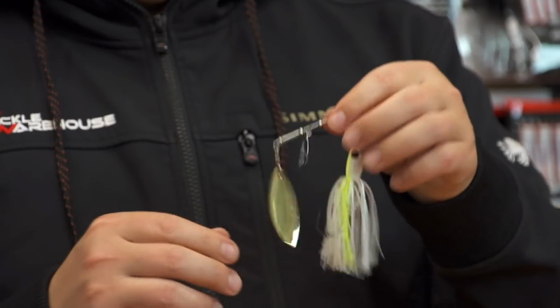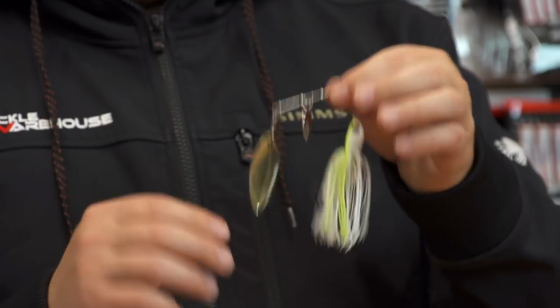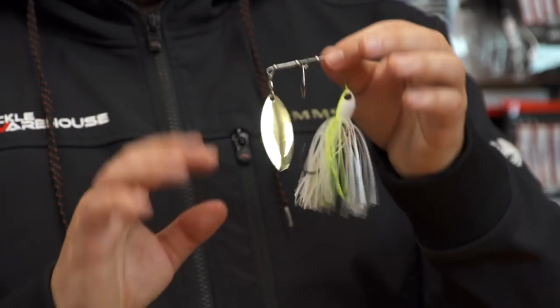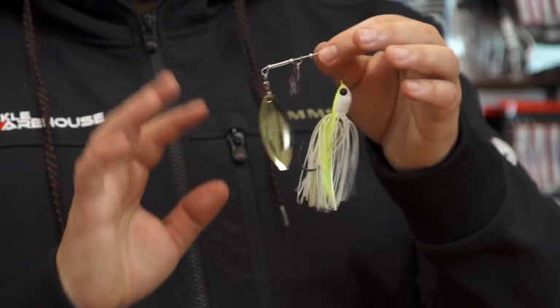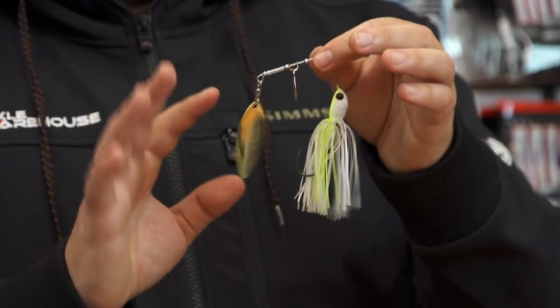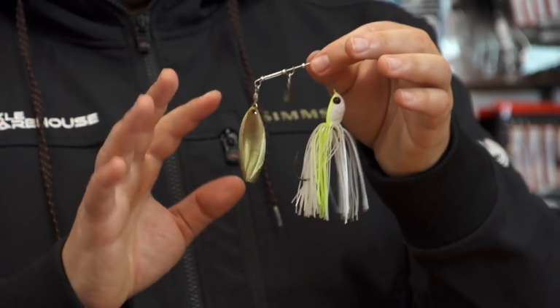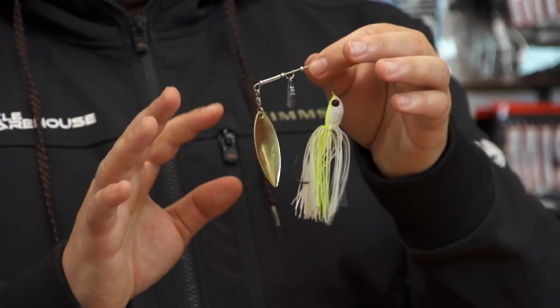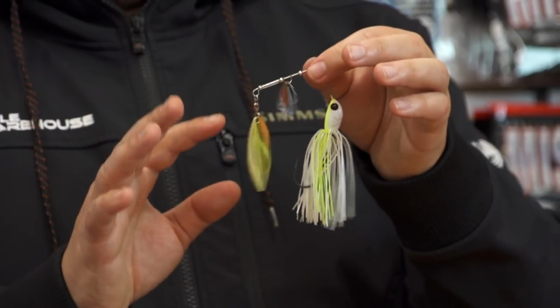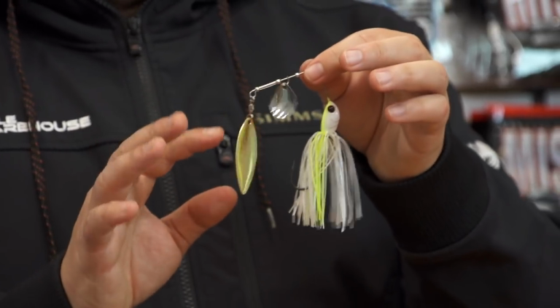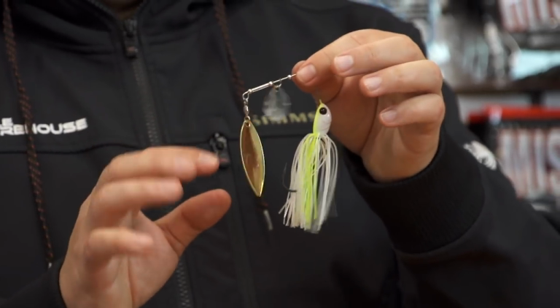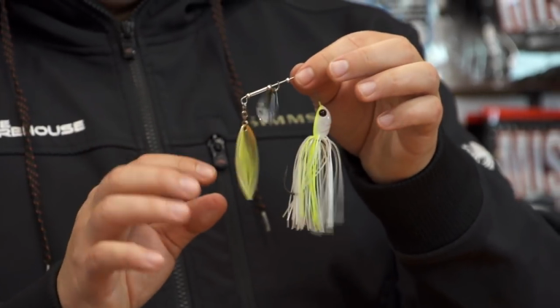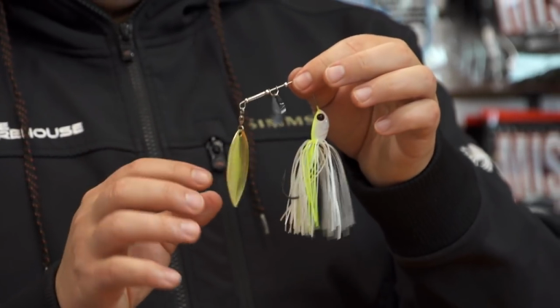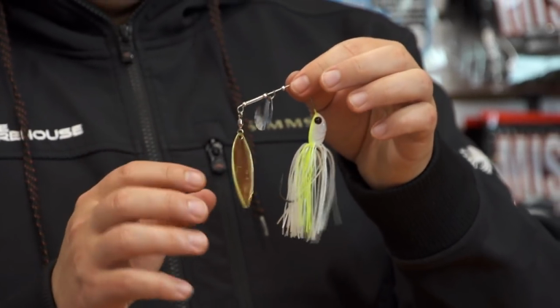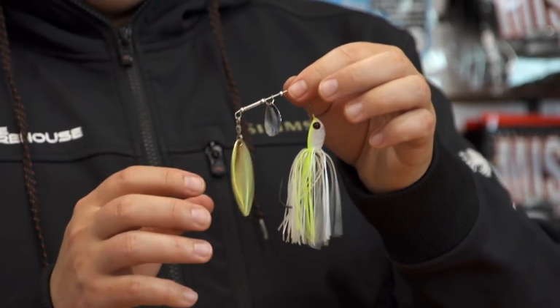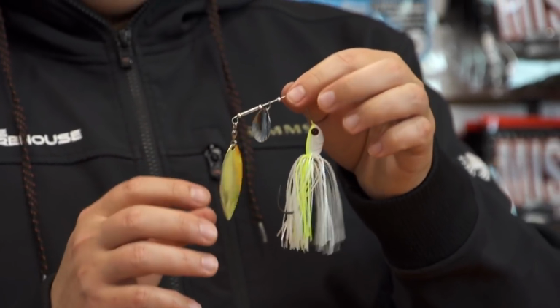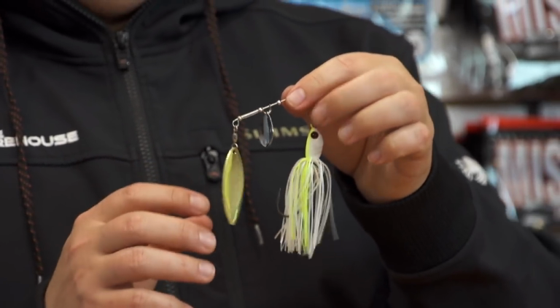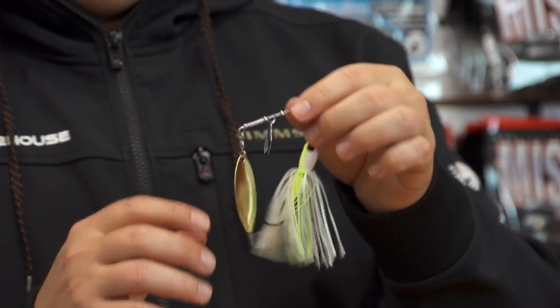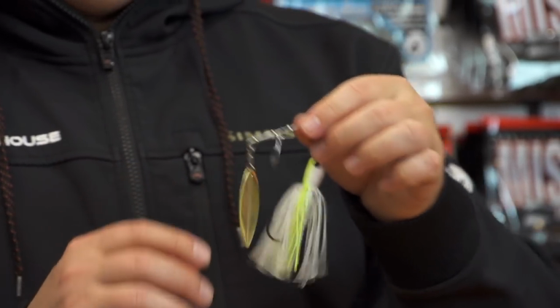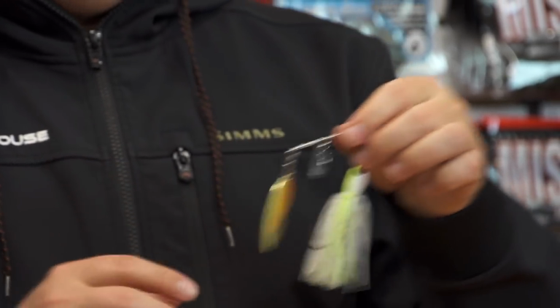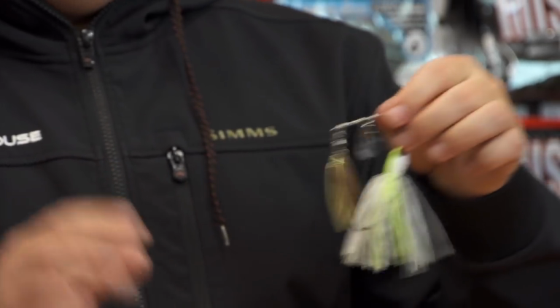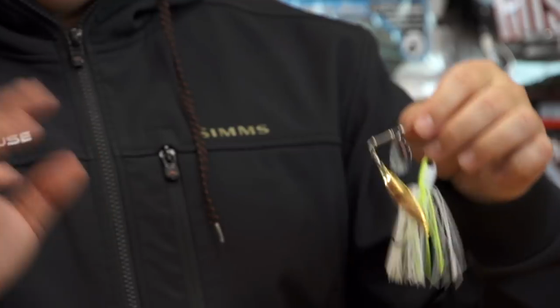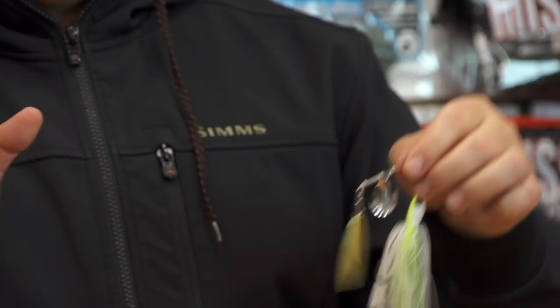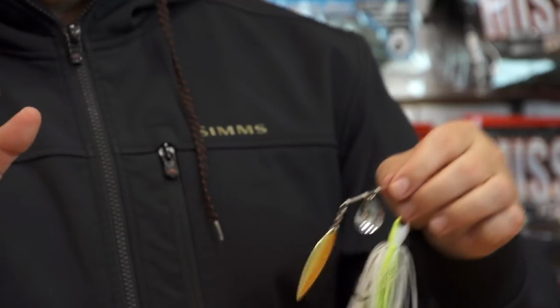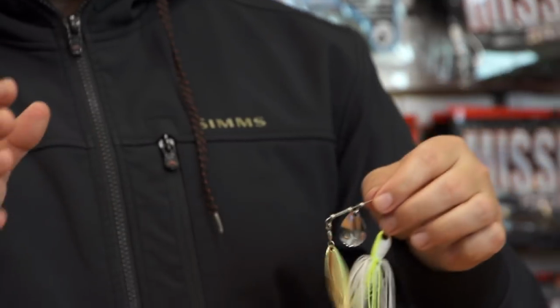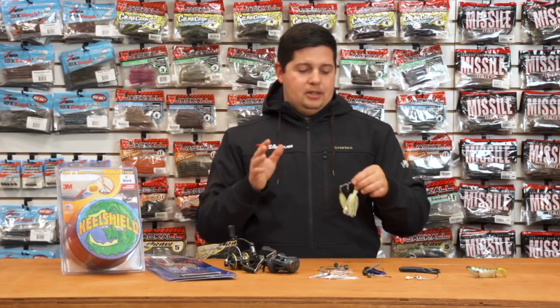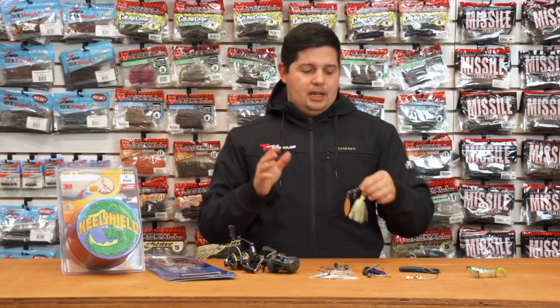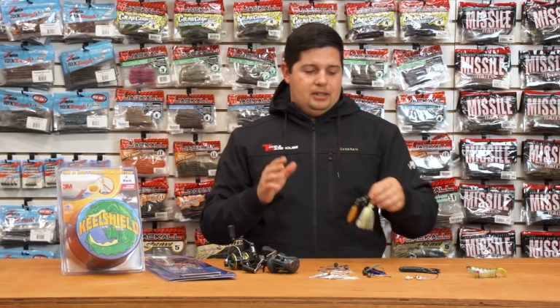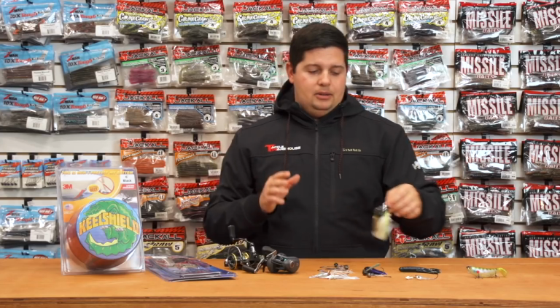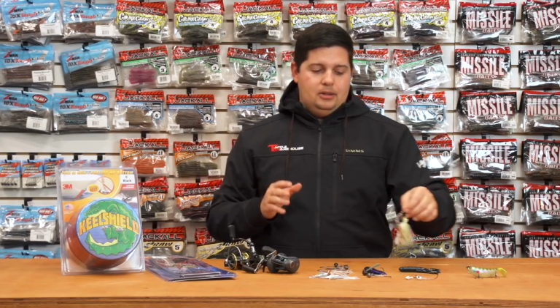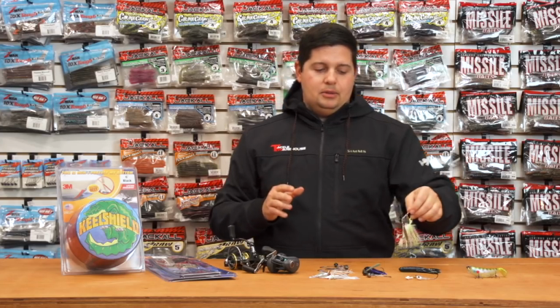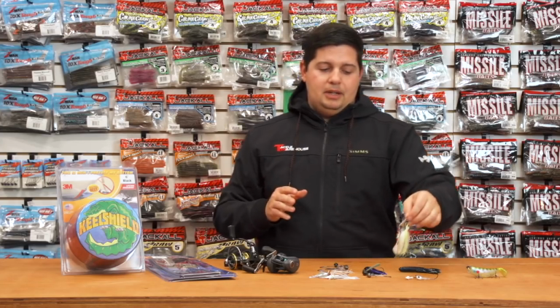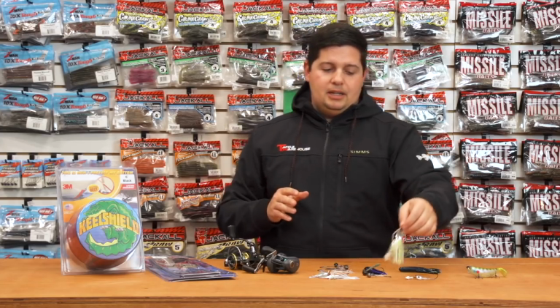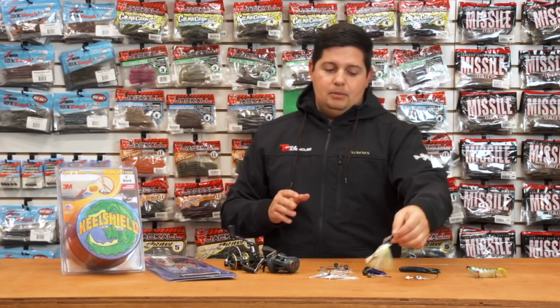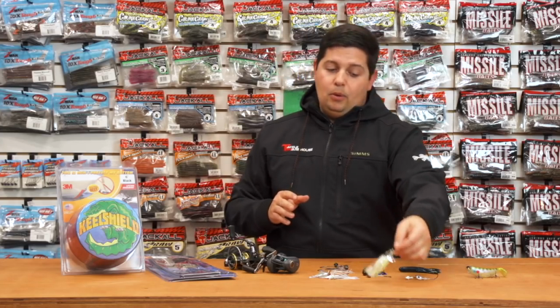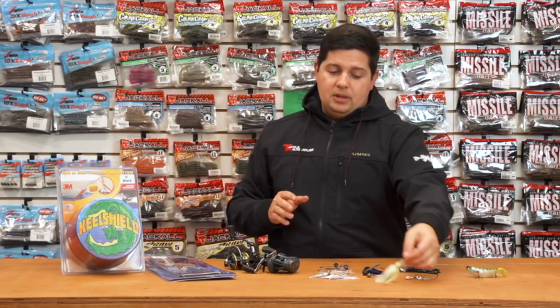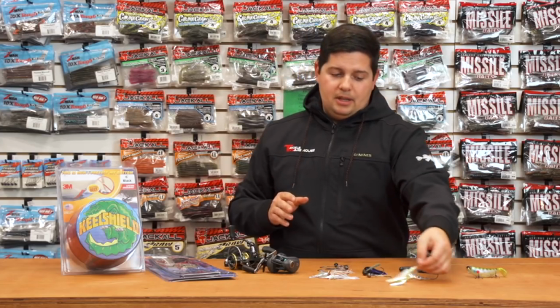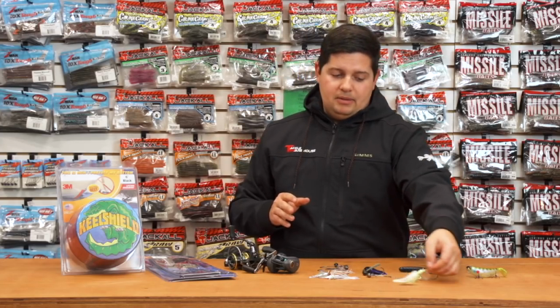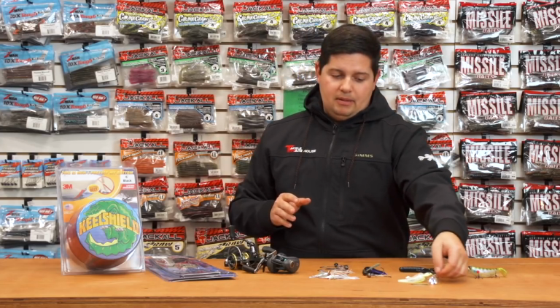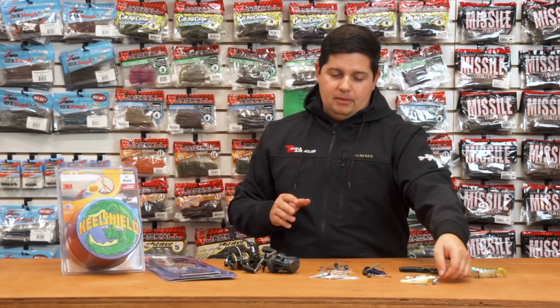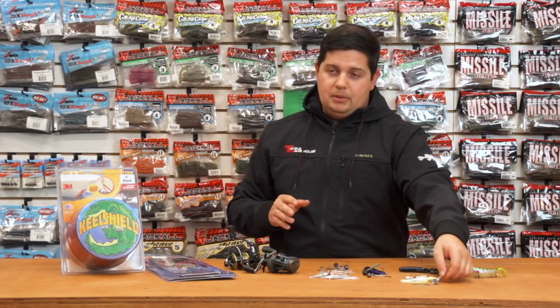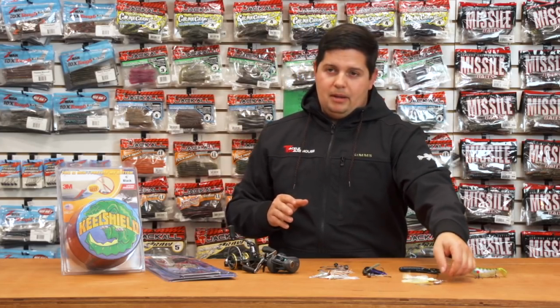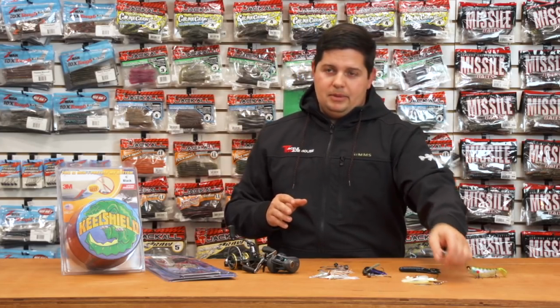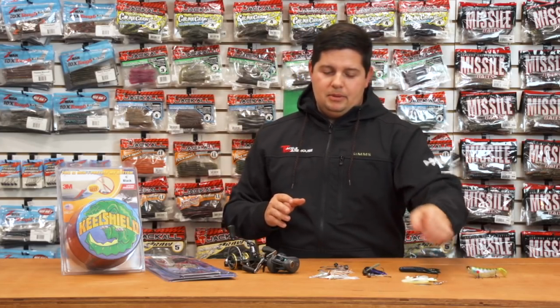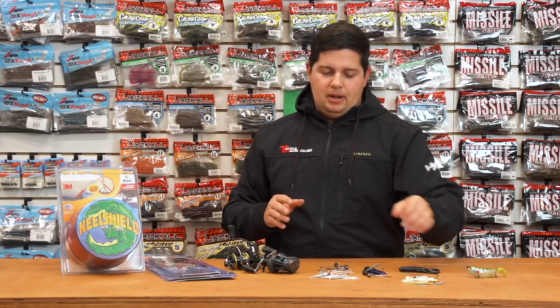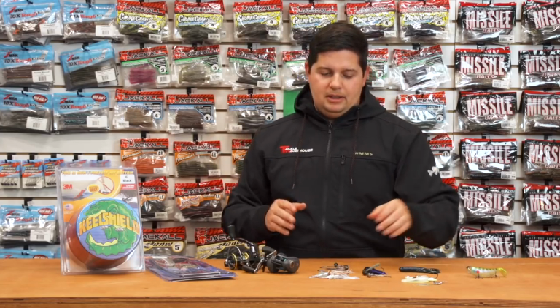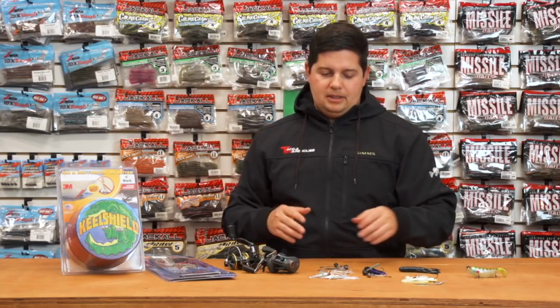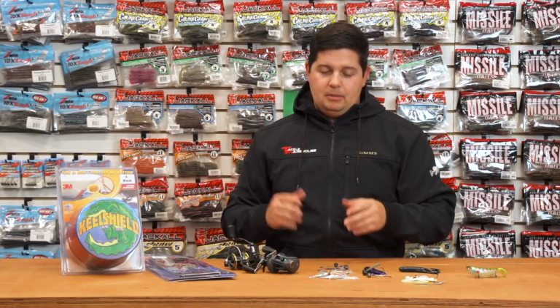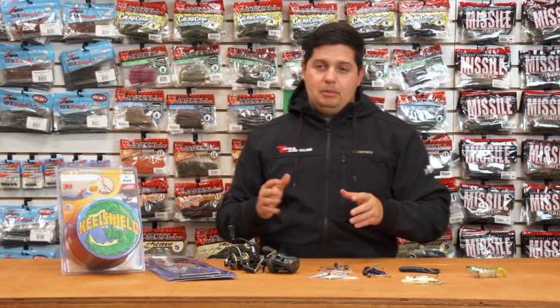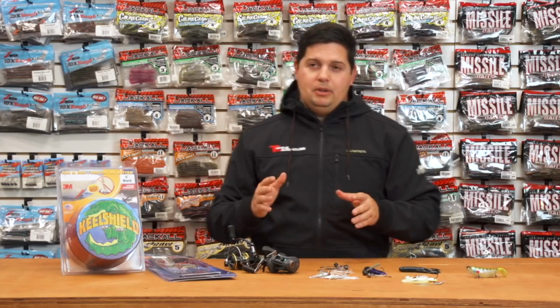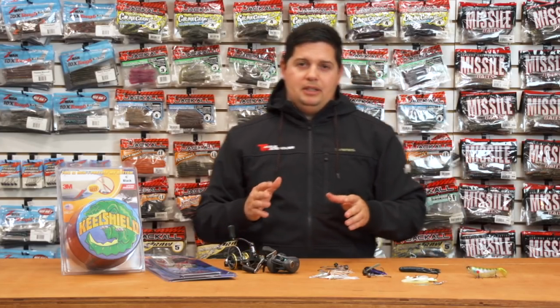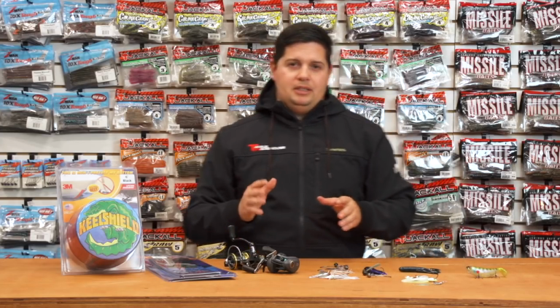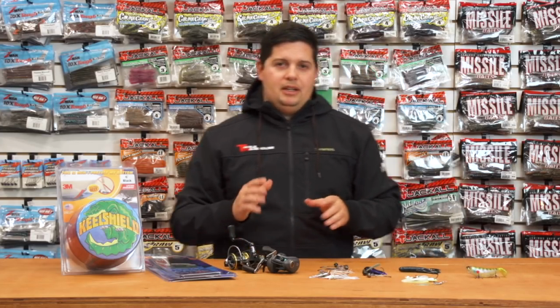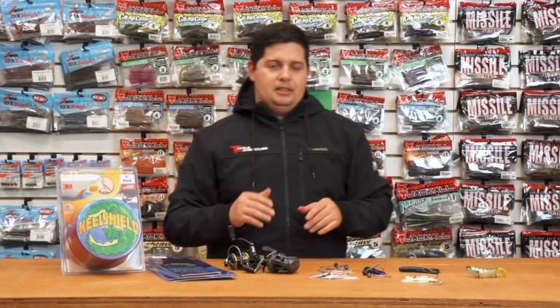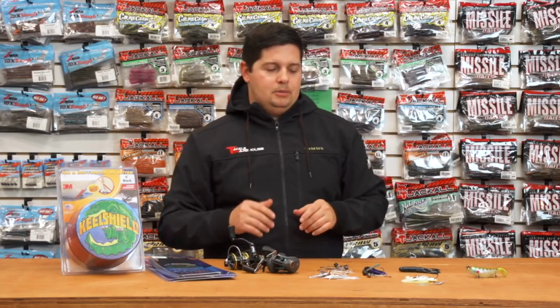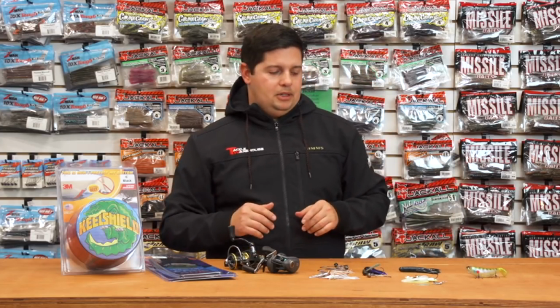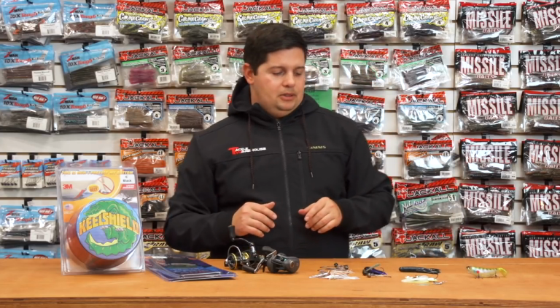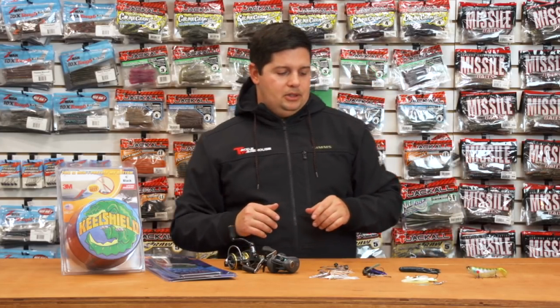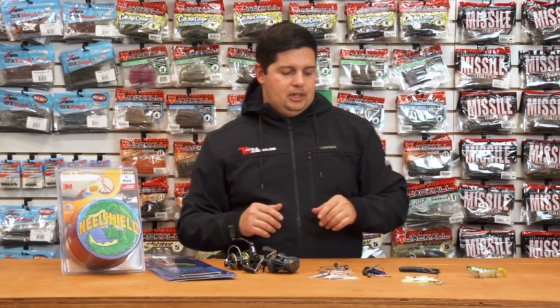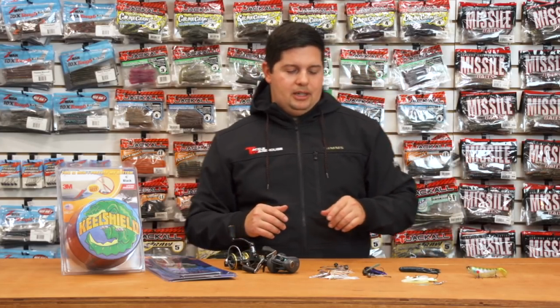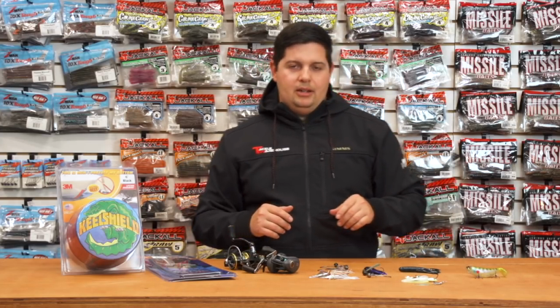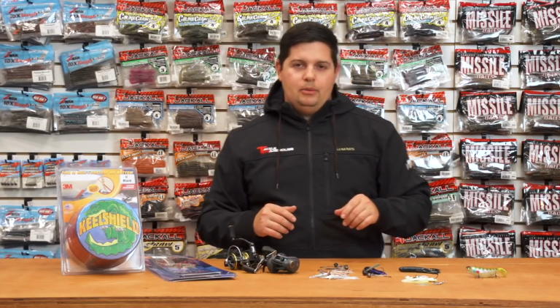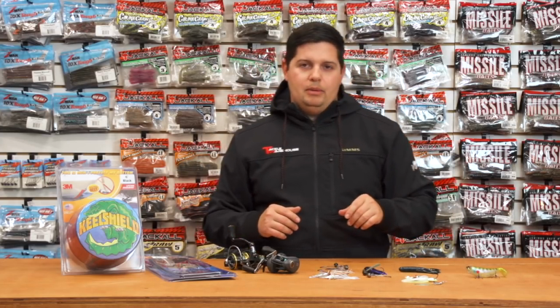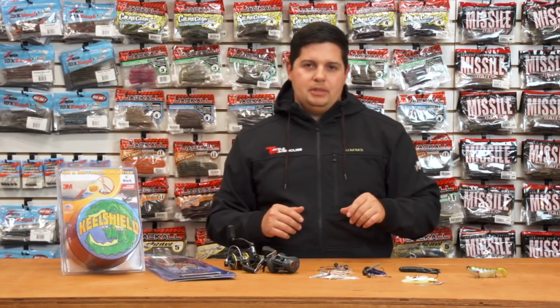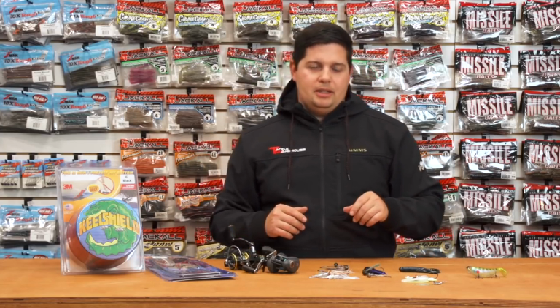Just a well-built spinnerbait by Dobbins. Make sure to stay tuned because we got some more stuff coming from Dobbins Rods — it's gonna be pretty exciting, so make sure you check in on the website.